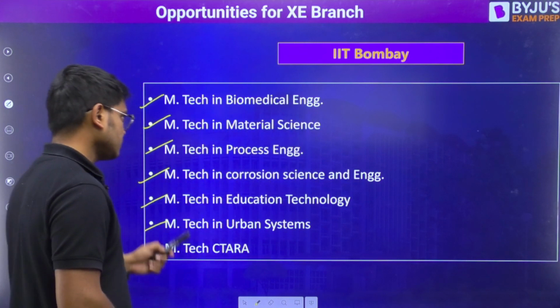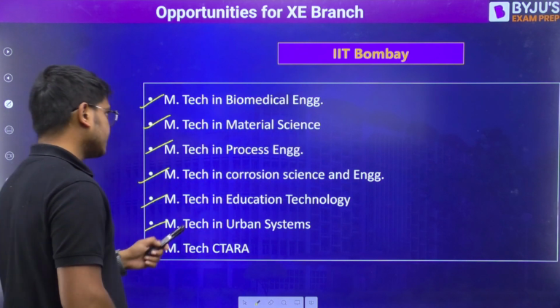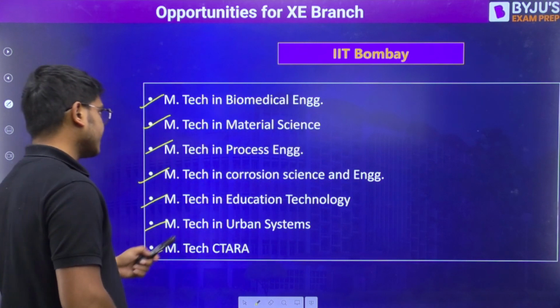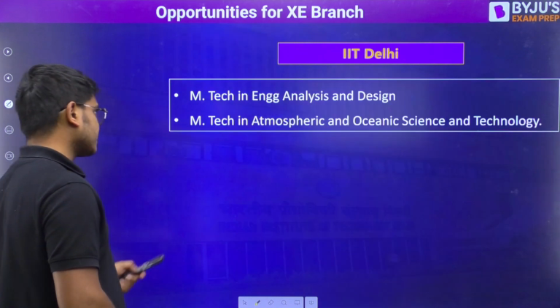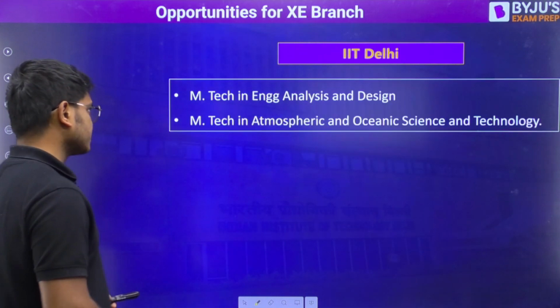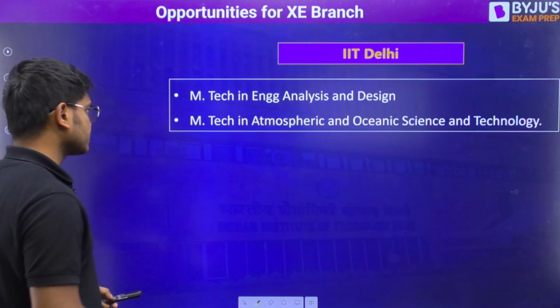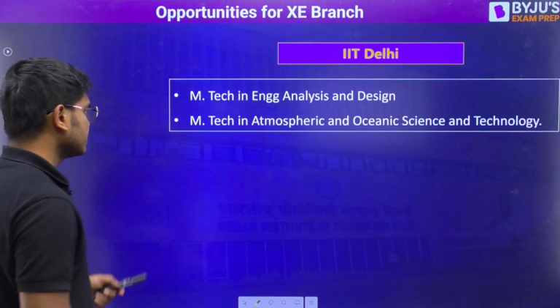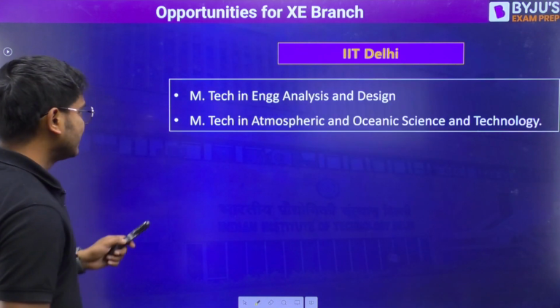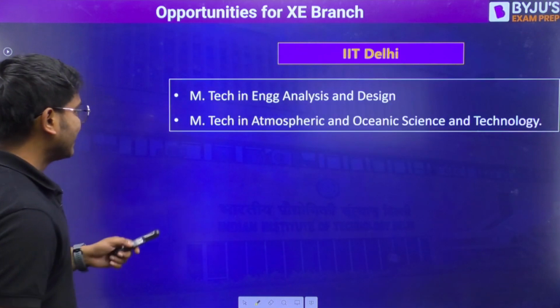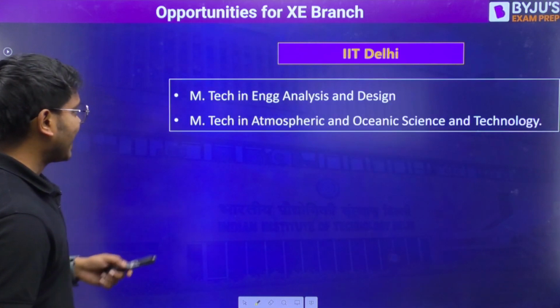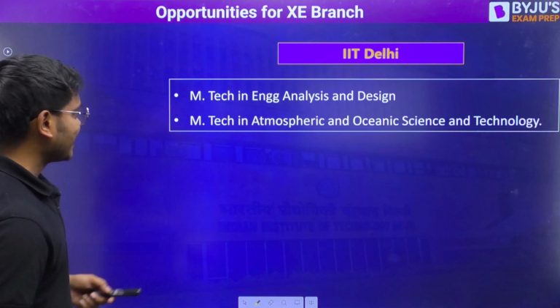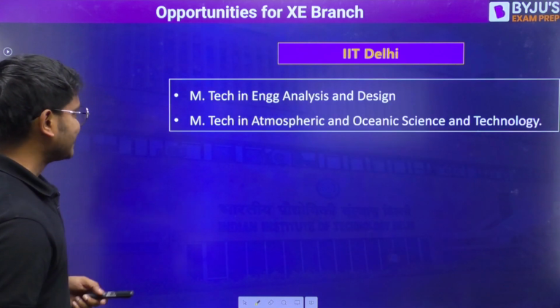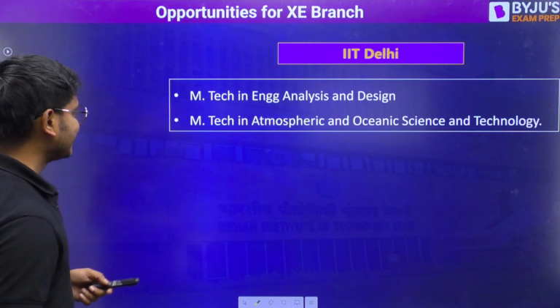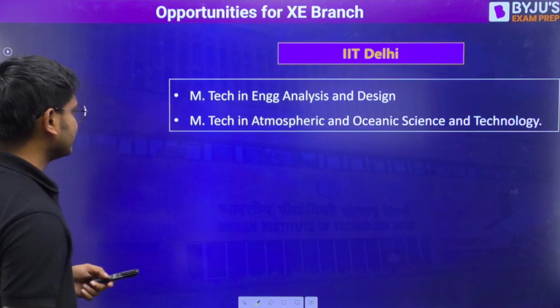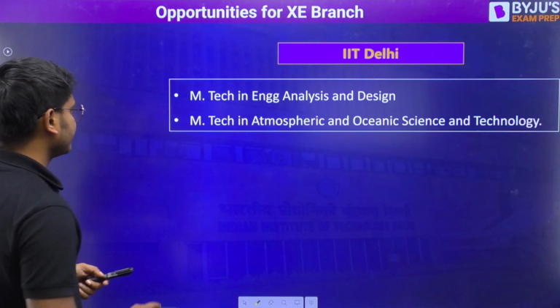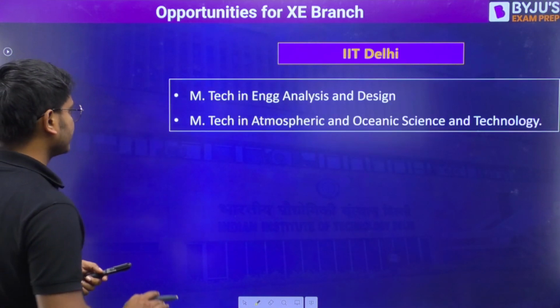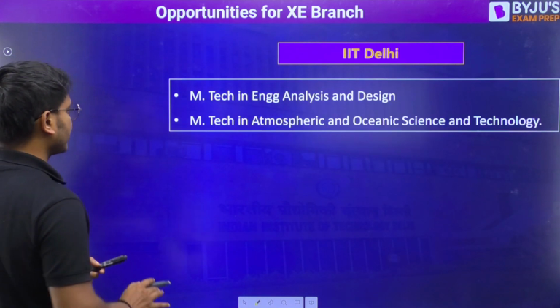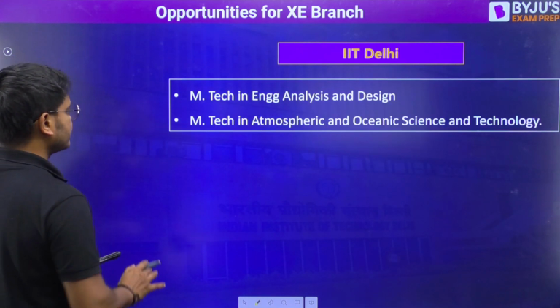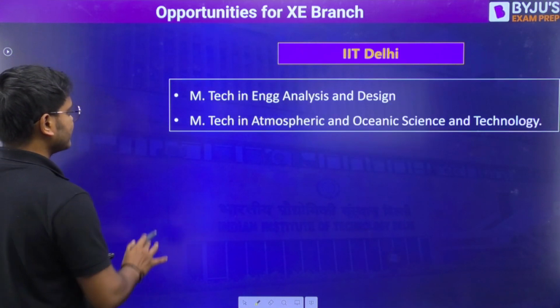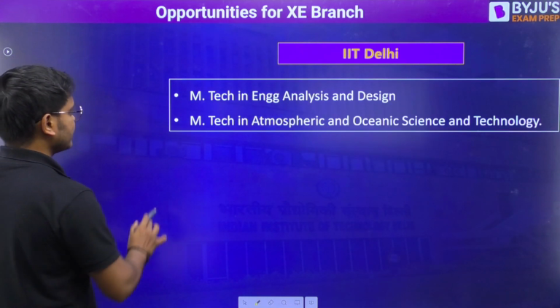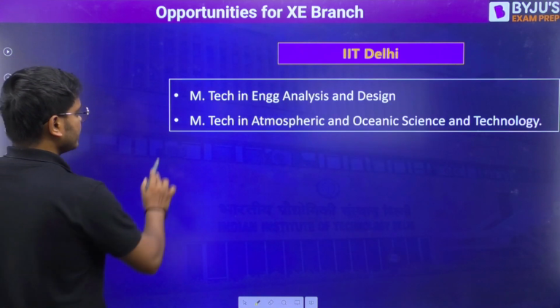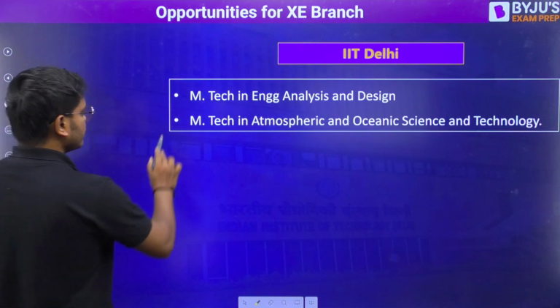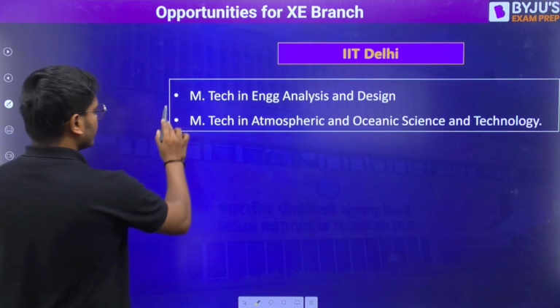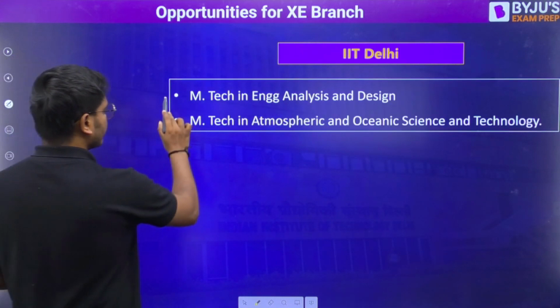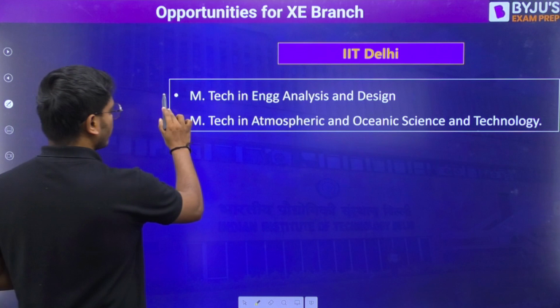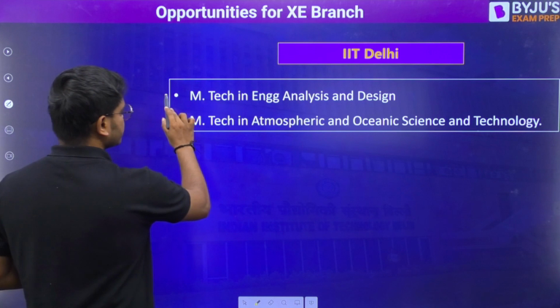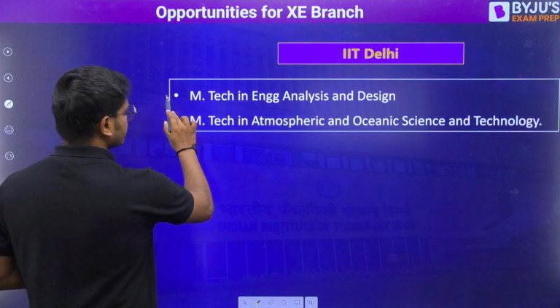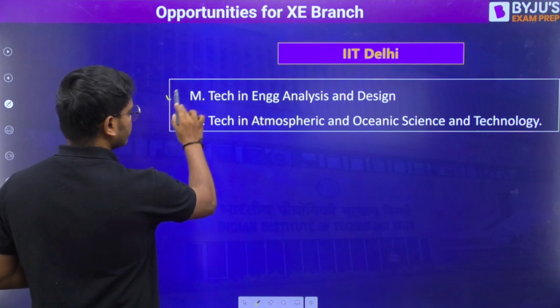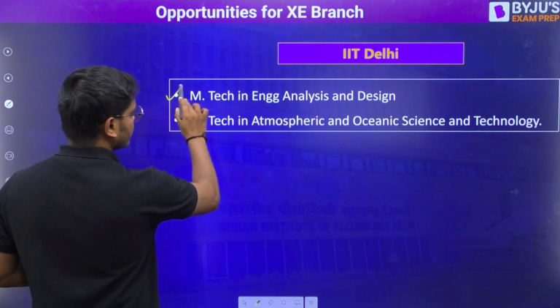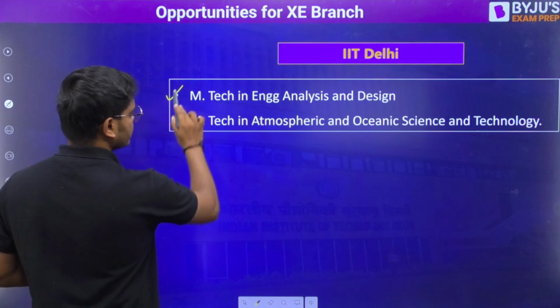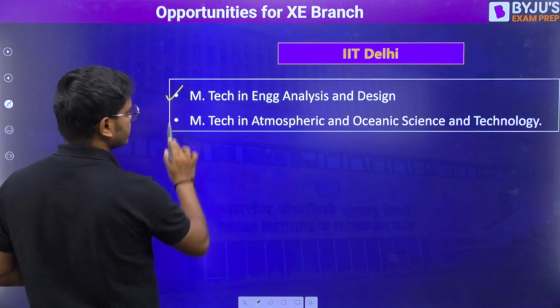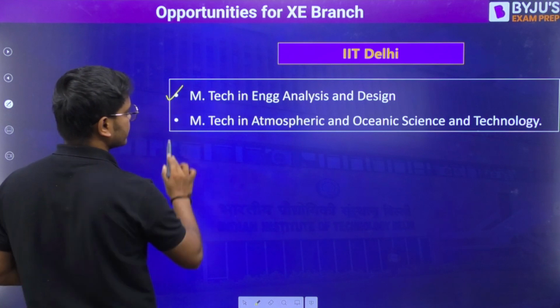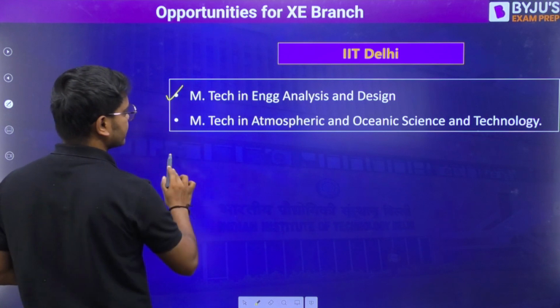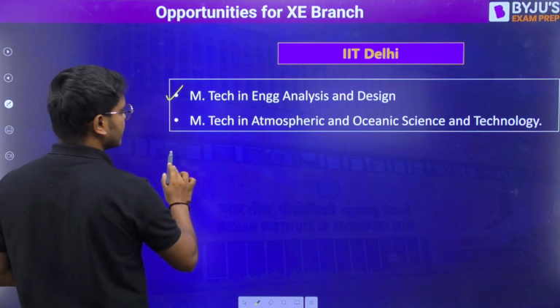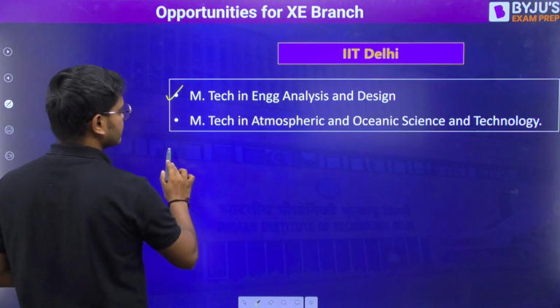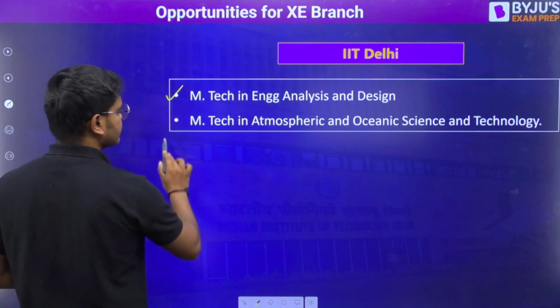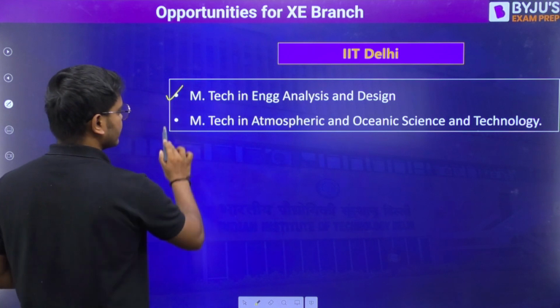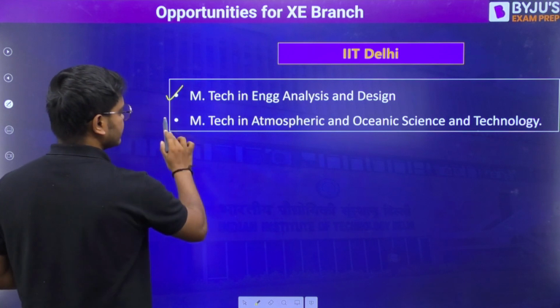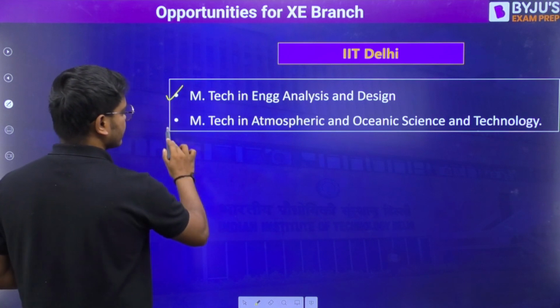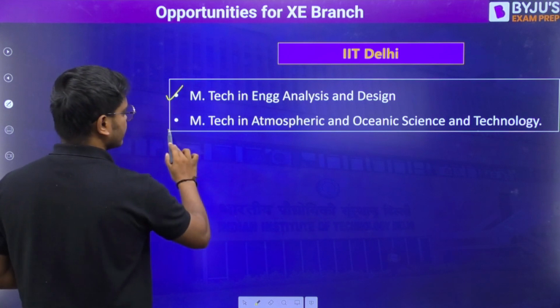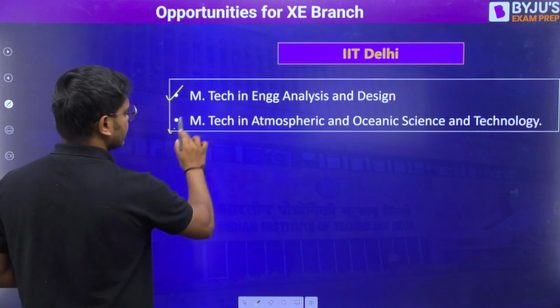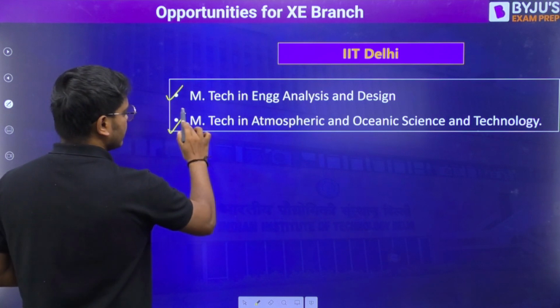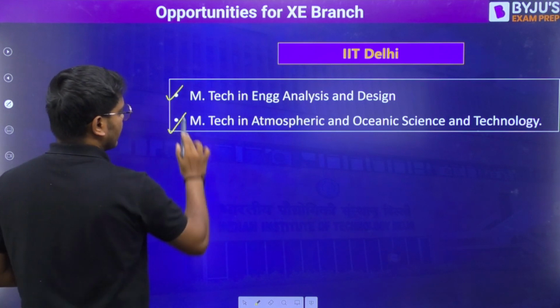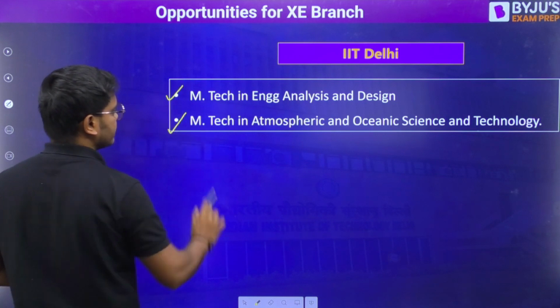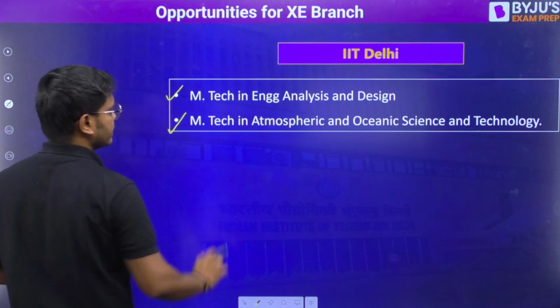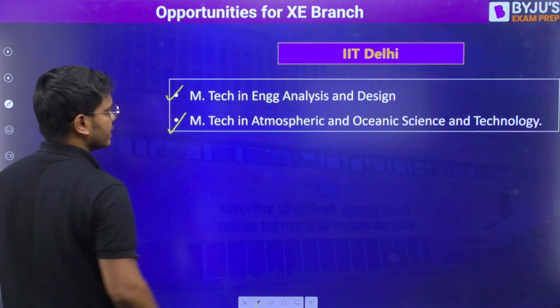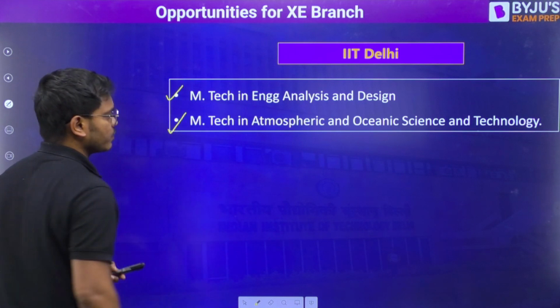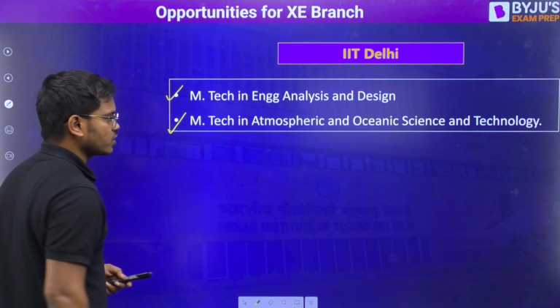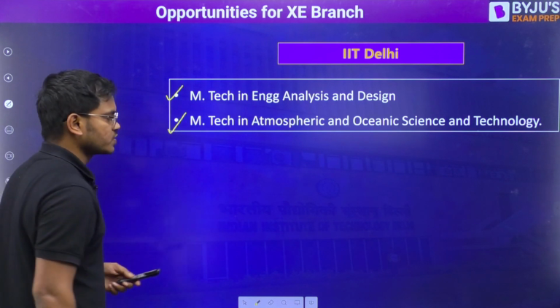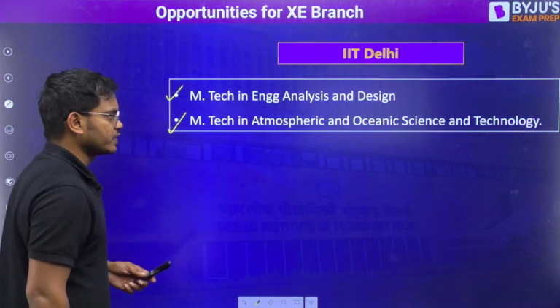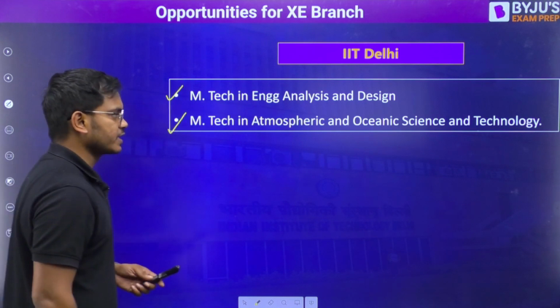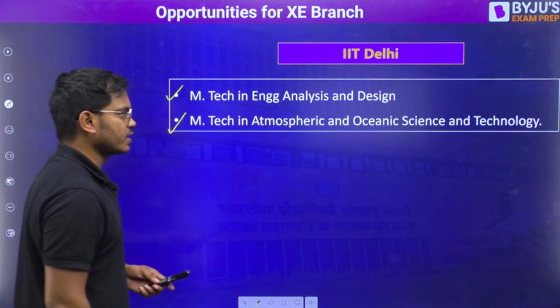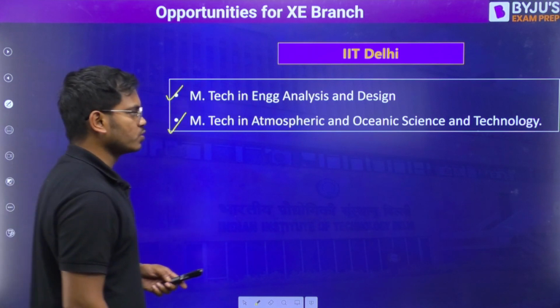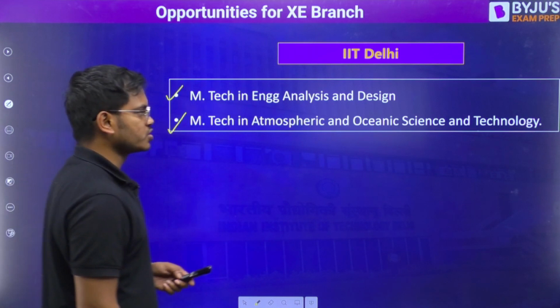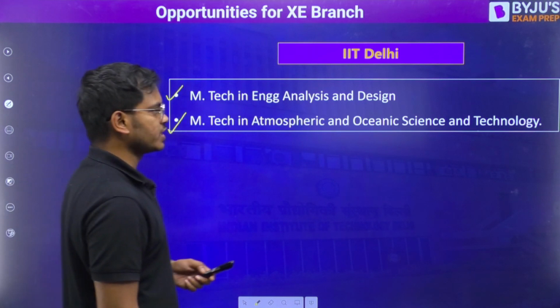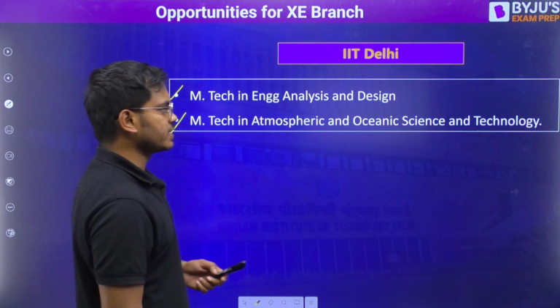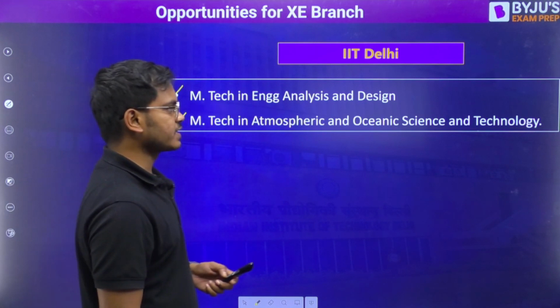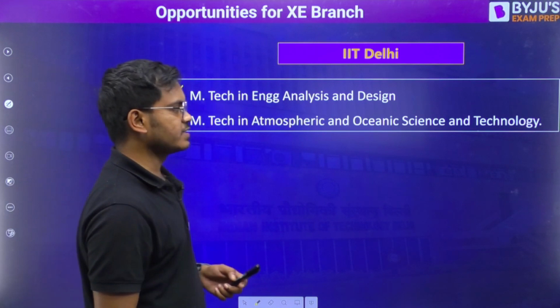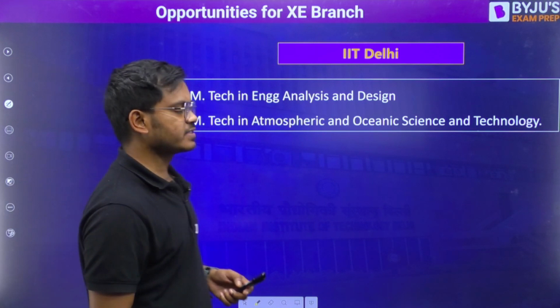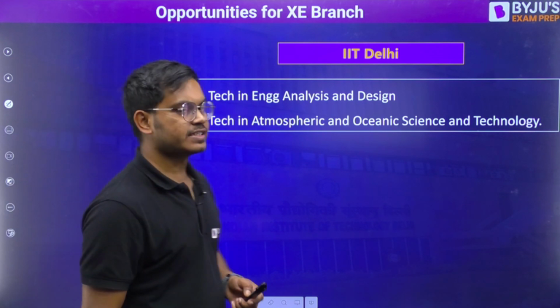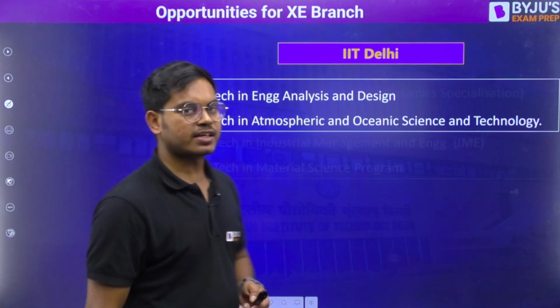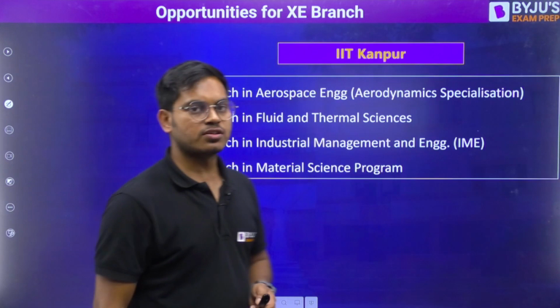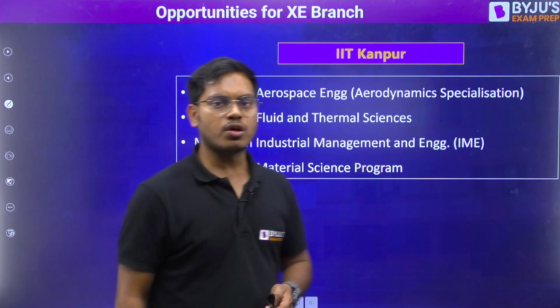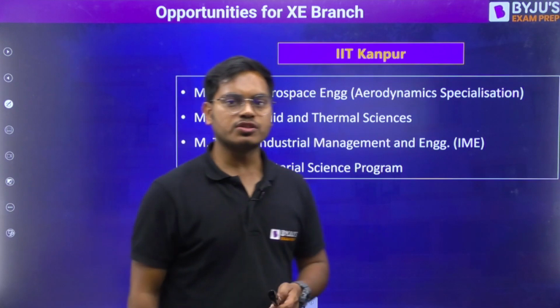Next is IIT Delhi. In IIT Delhi, you have the option for engineering analysis and design, and atmospheric and oceanic science and technology.